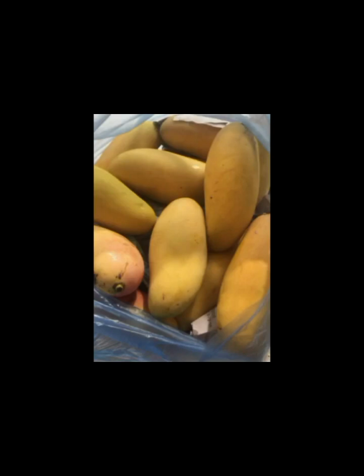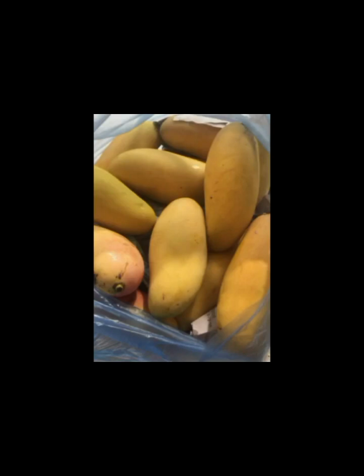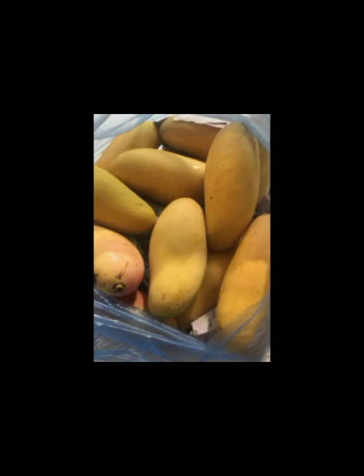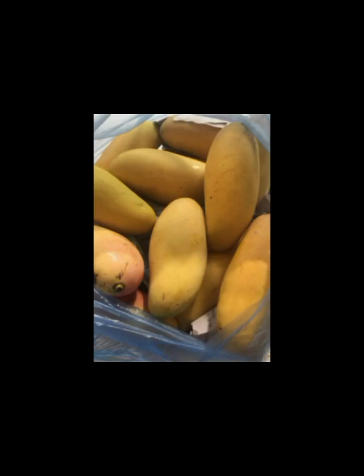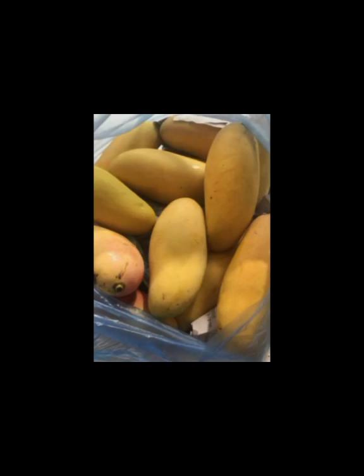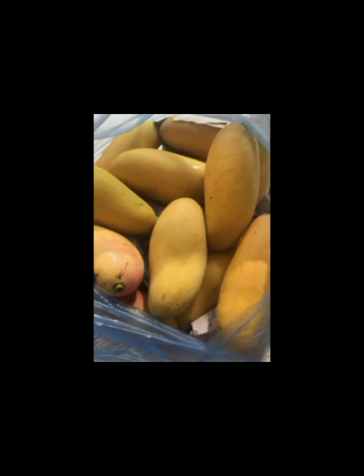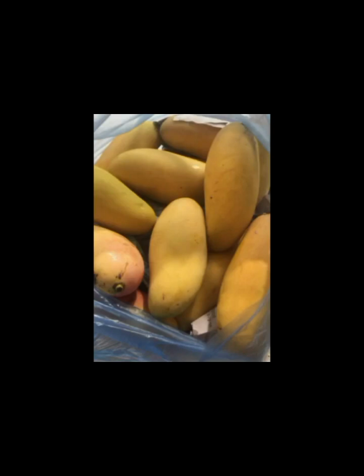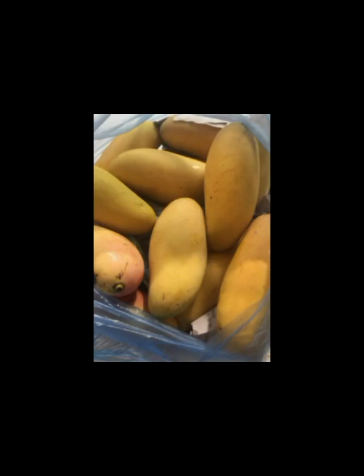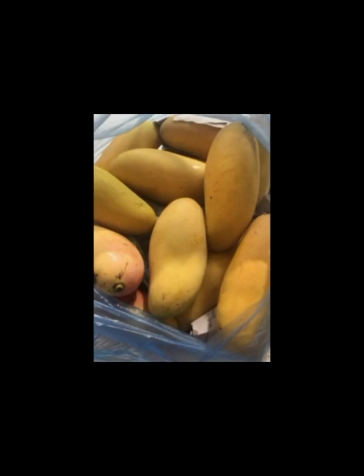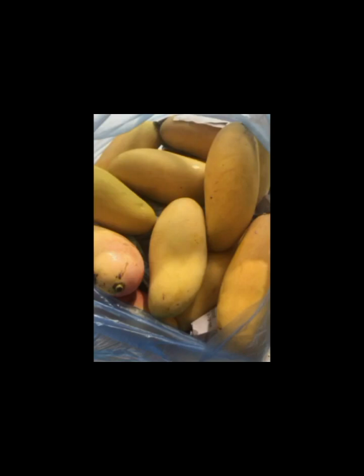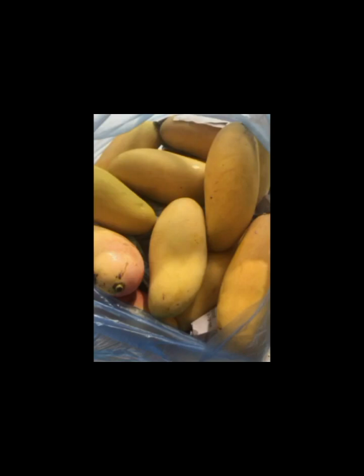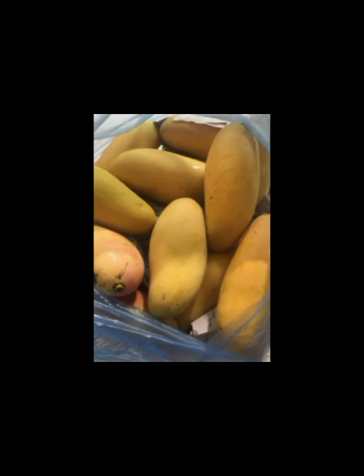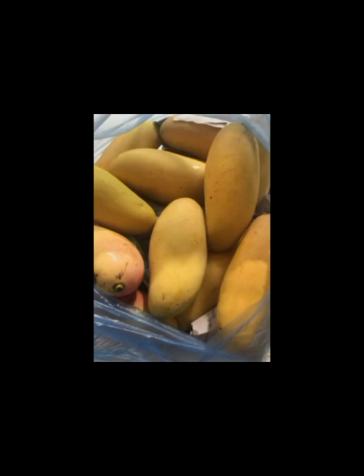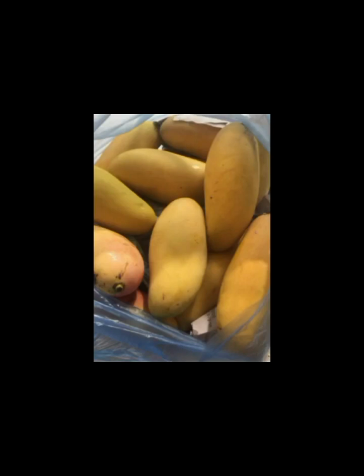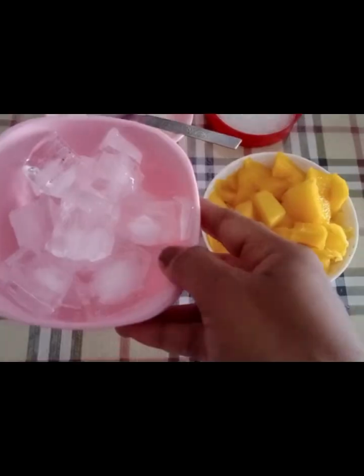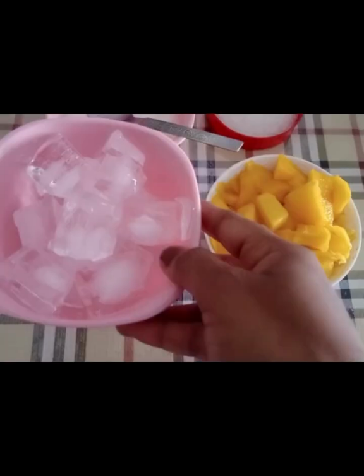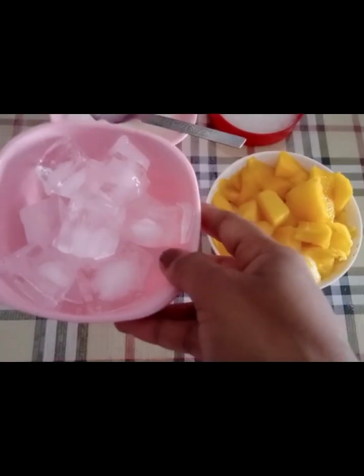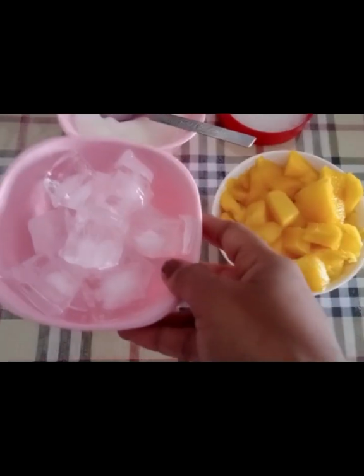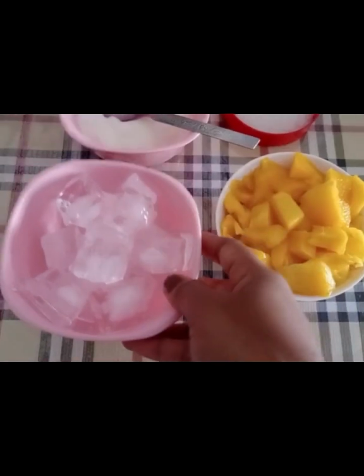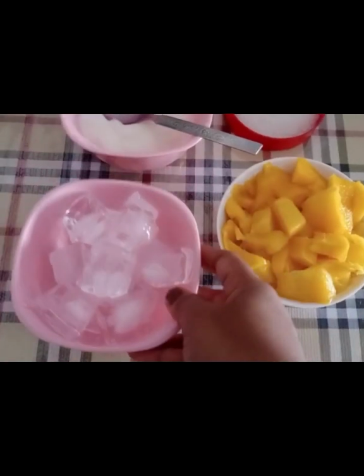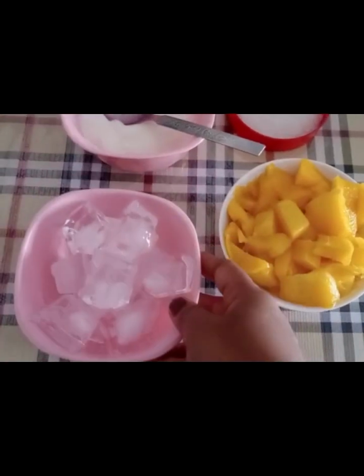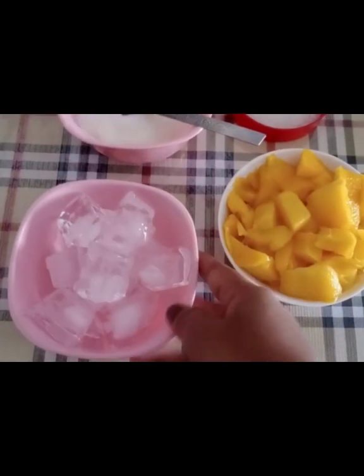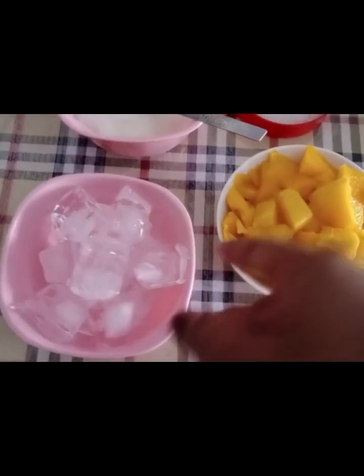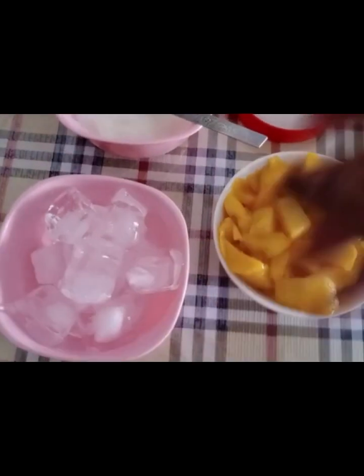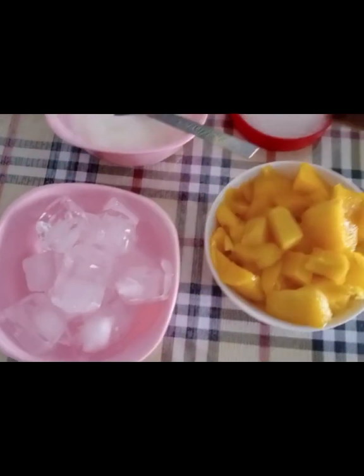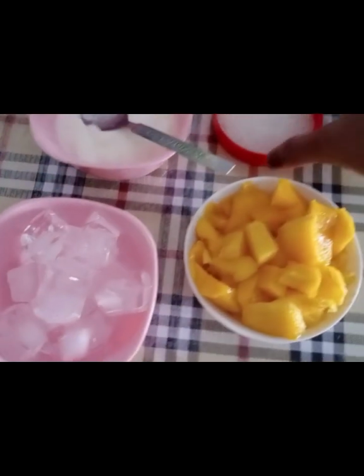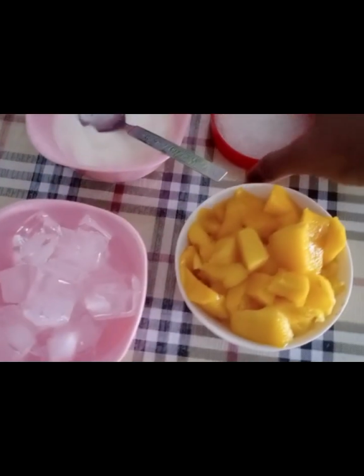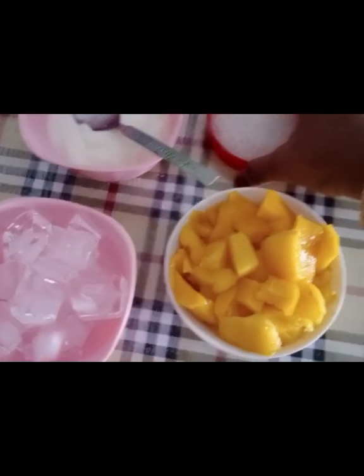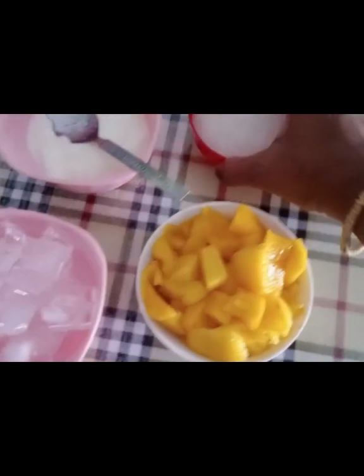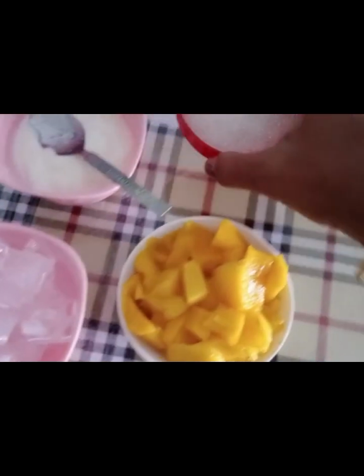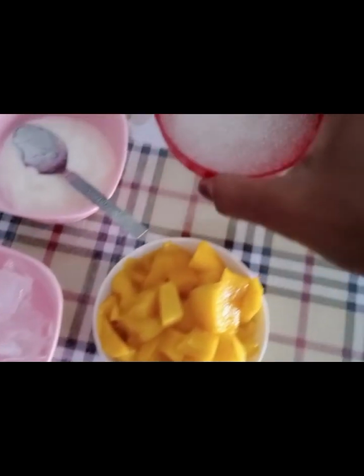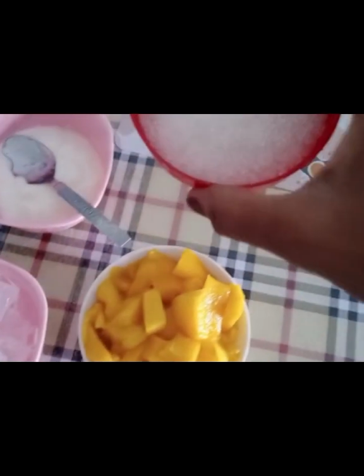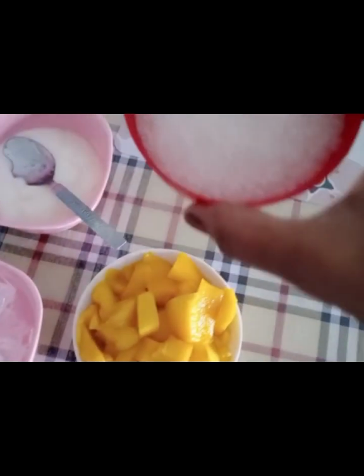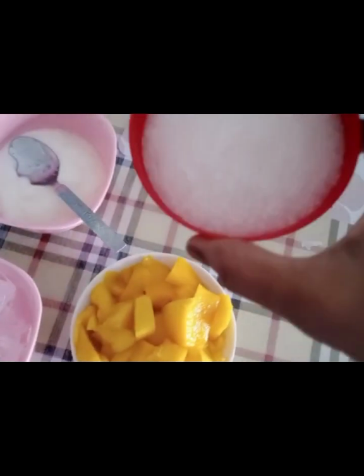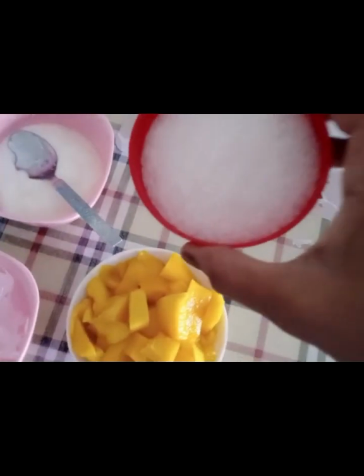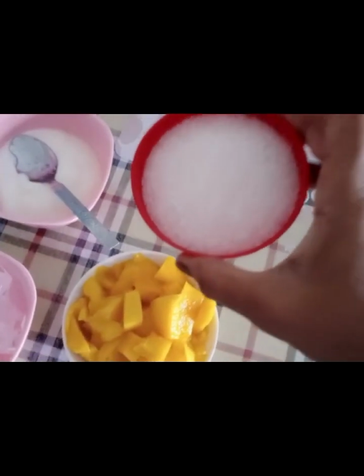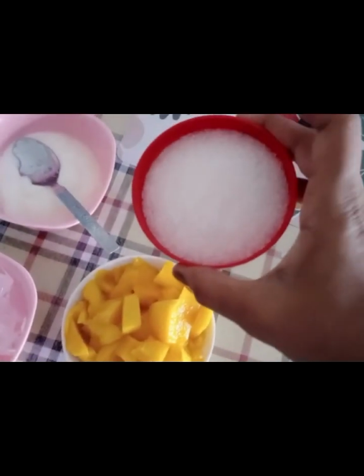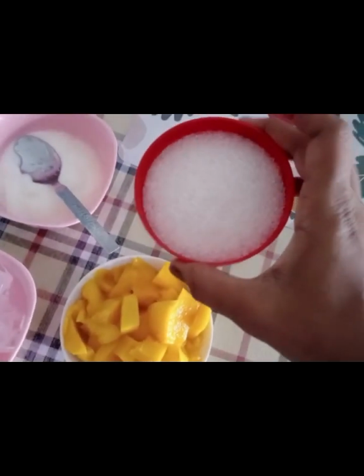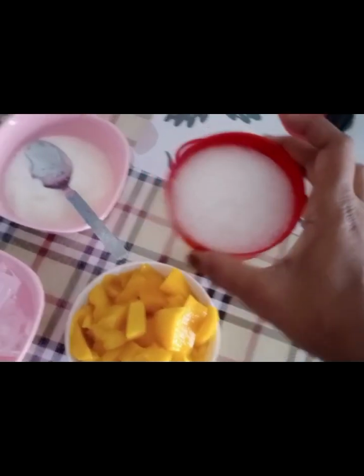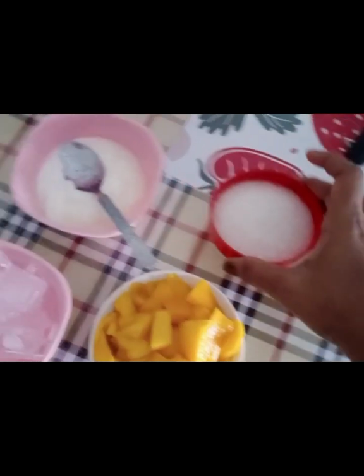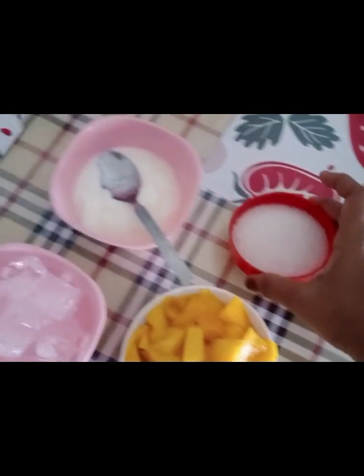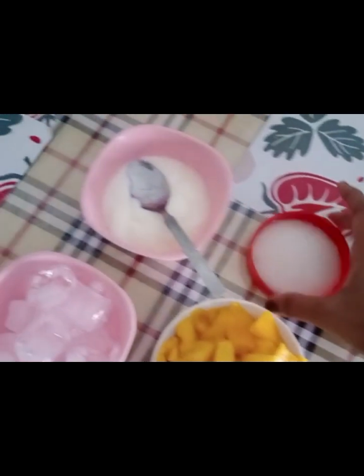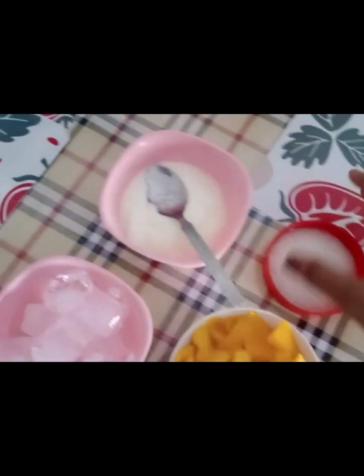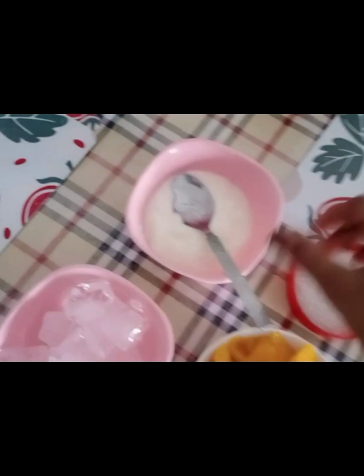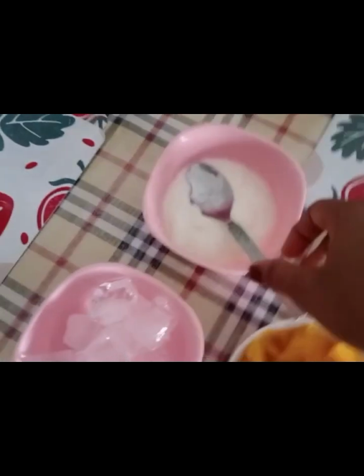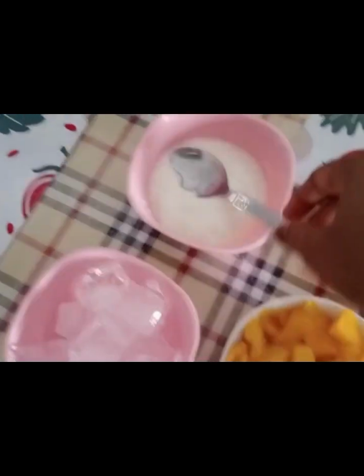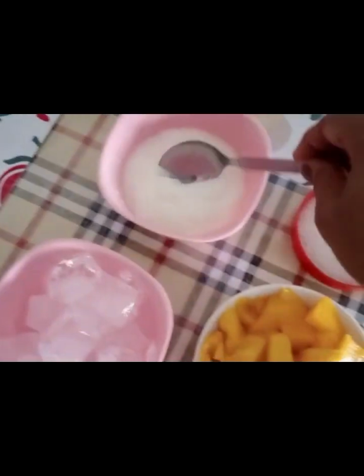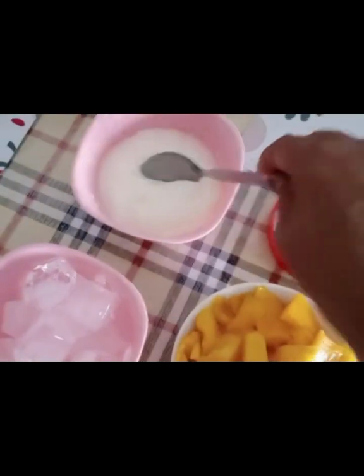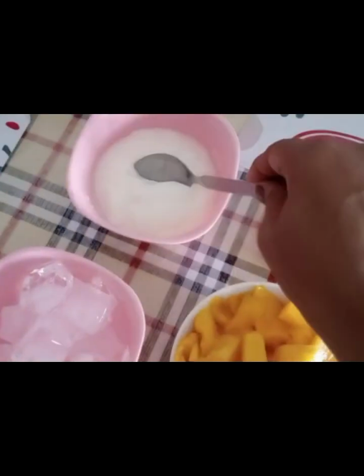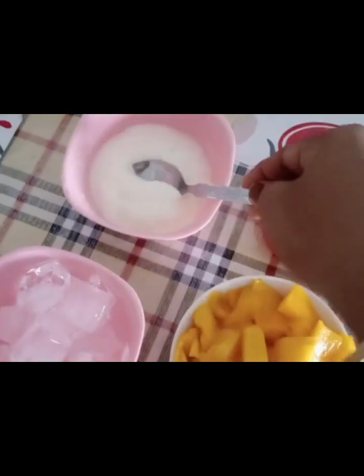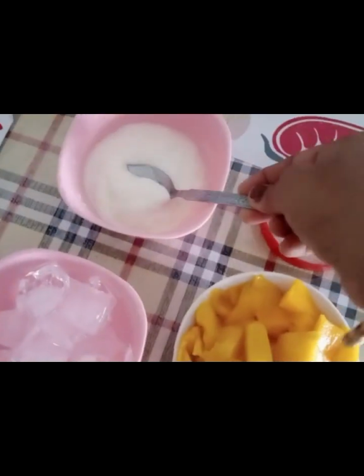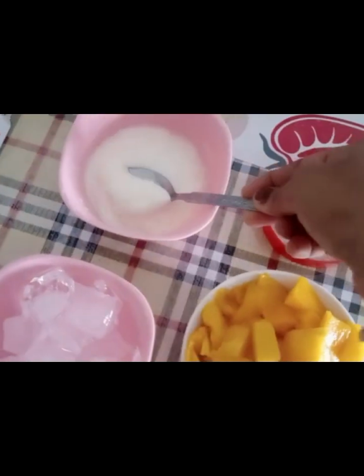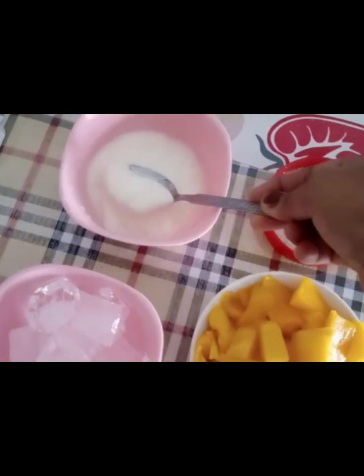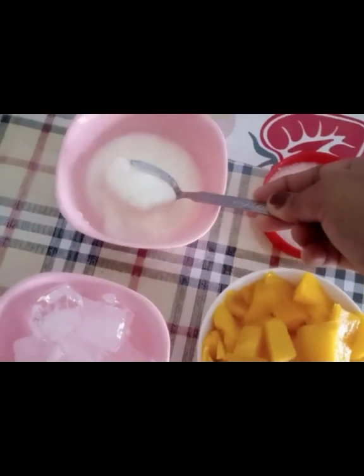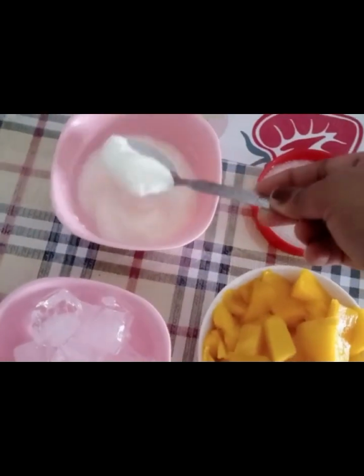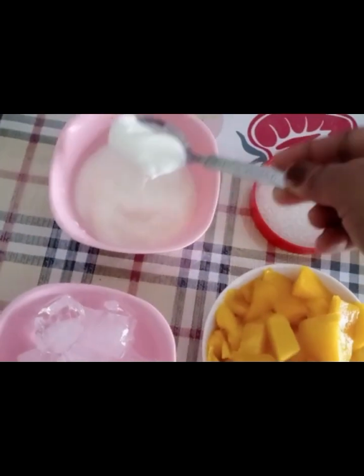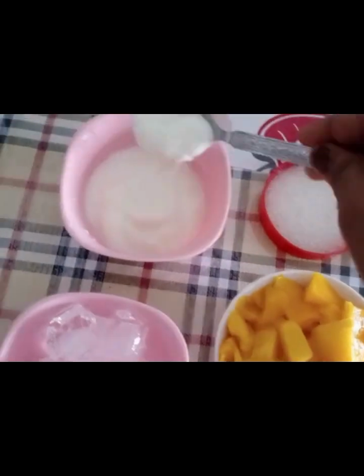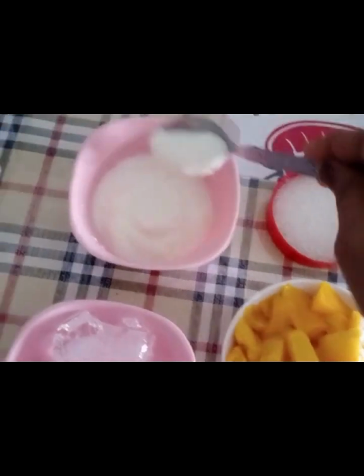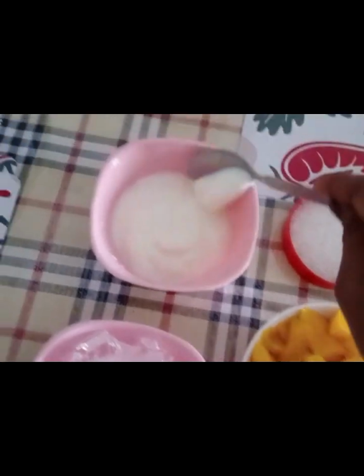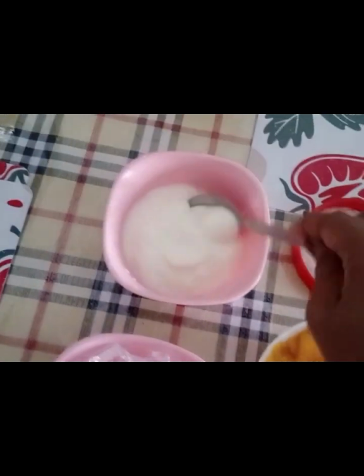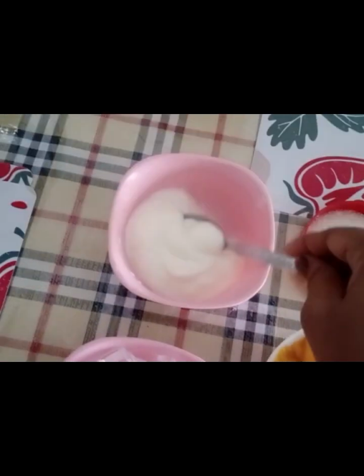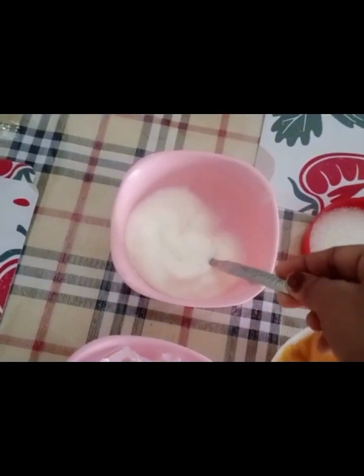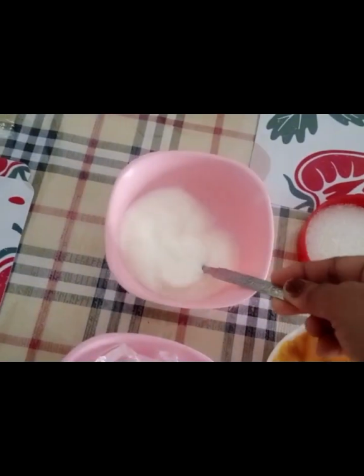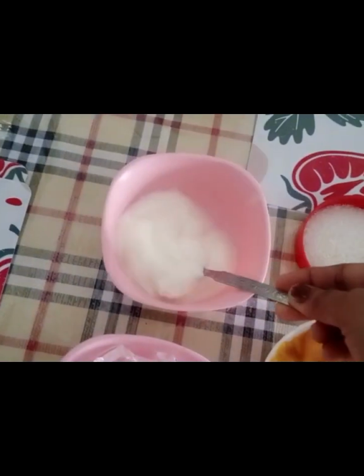Hello guys, welcome back to my channel. Friends, today we are going to make mango lassi and mango milkshake.